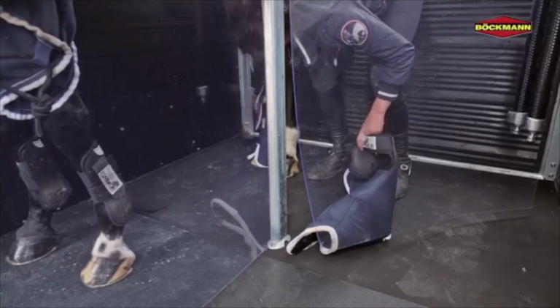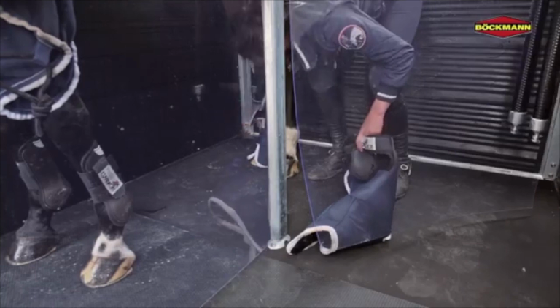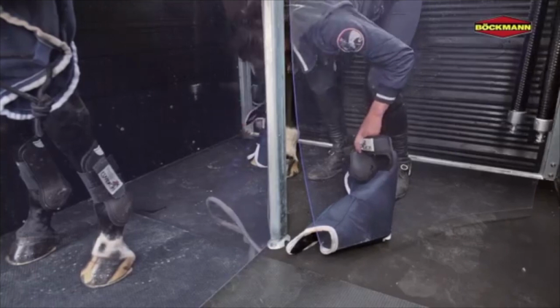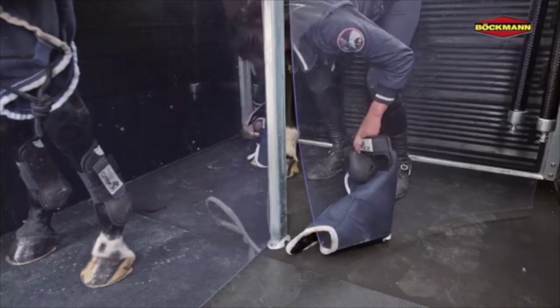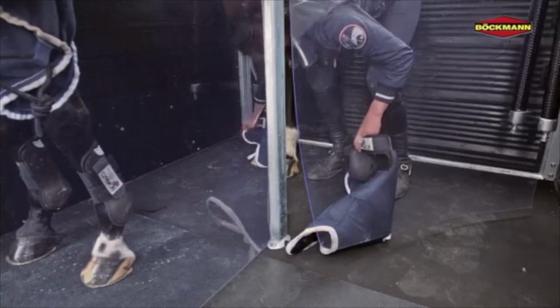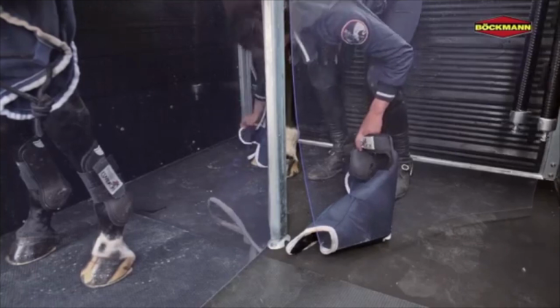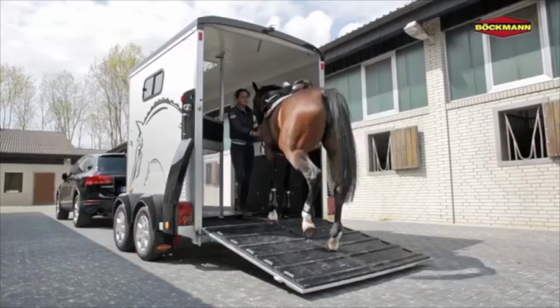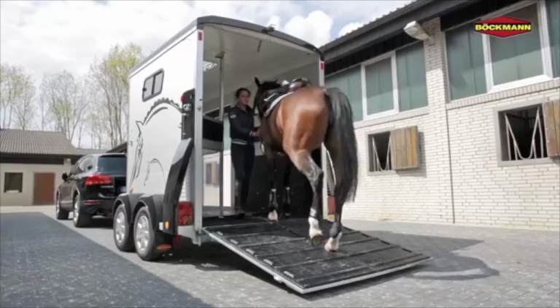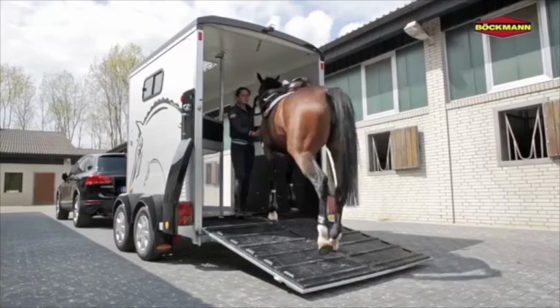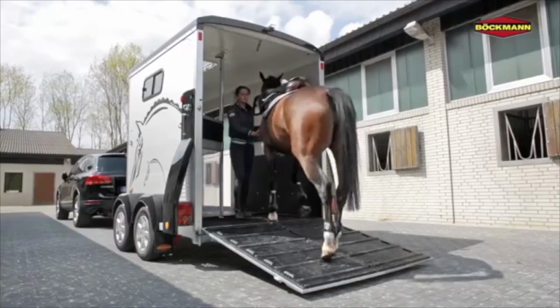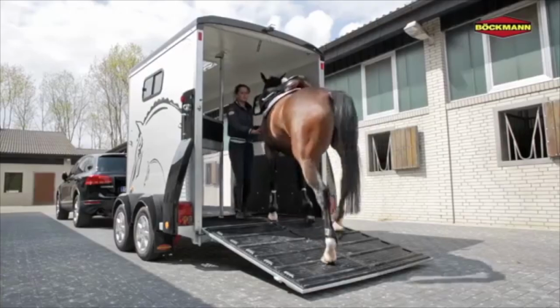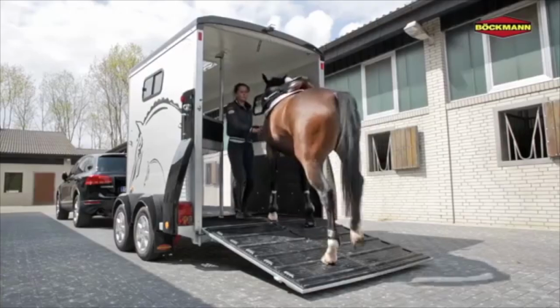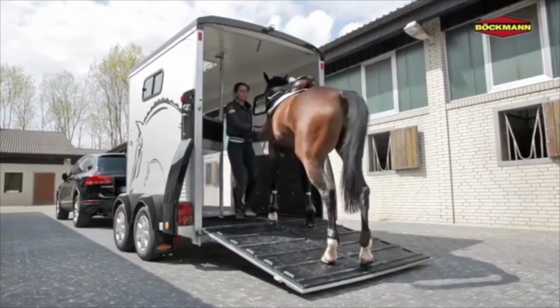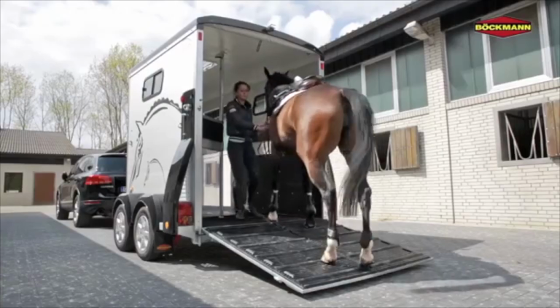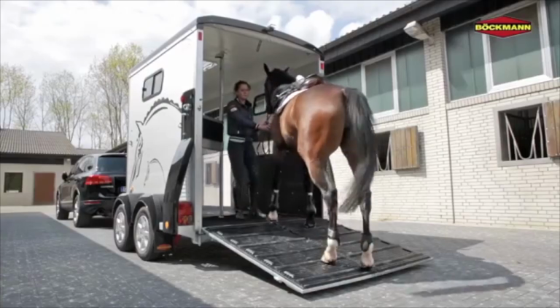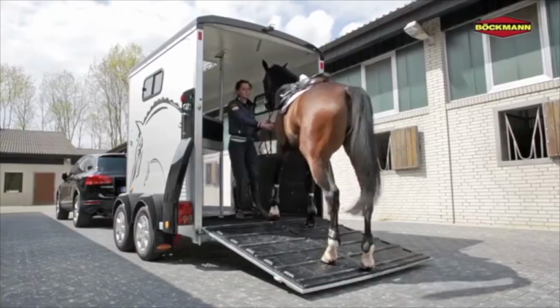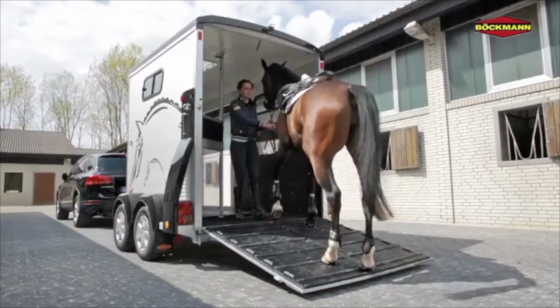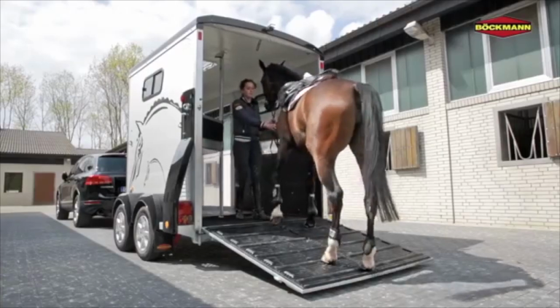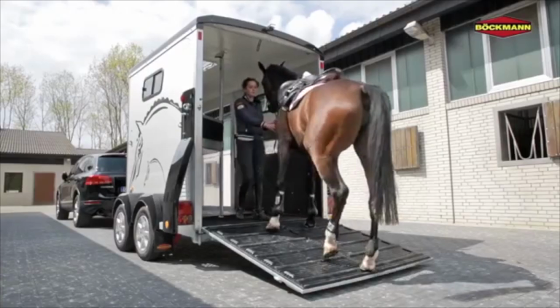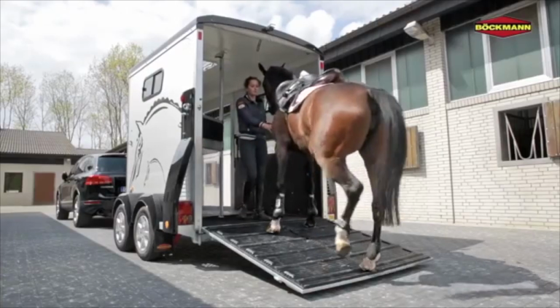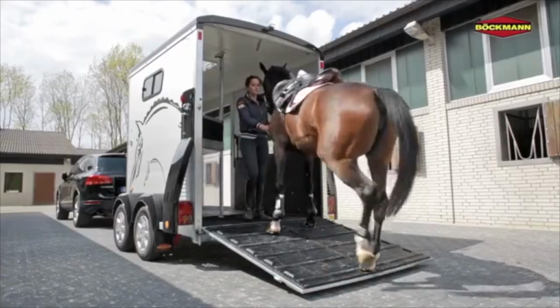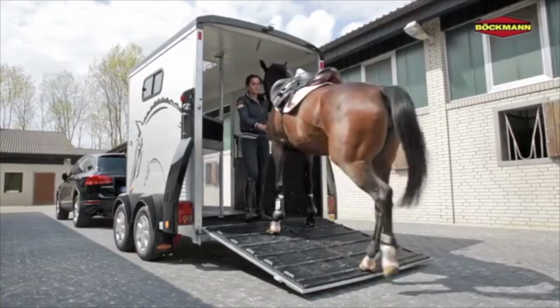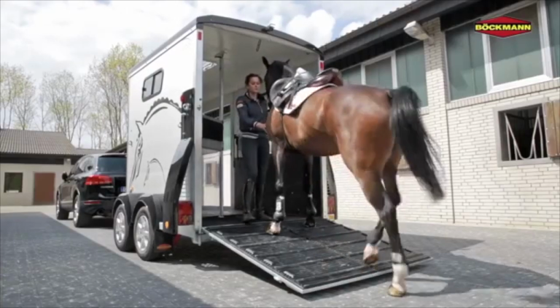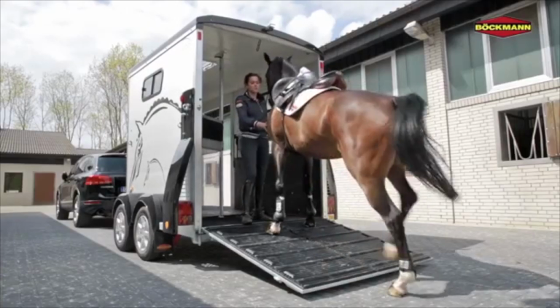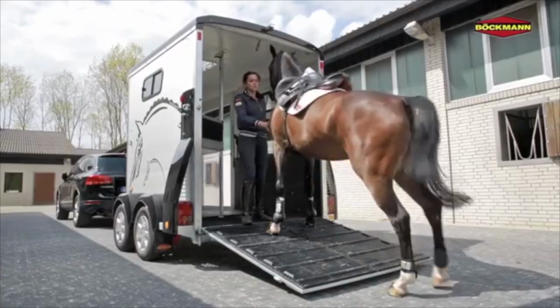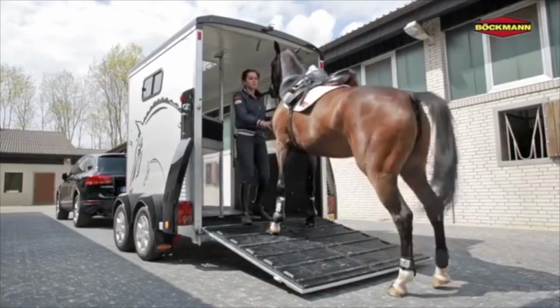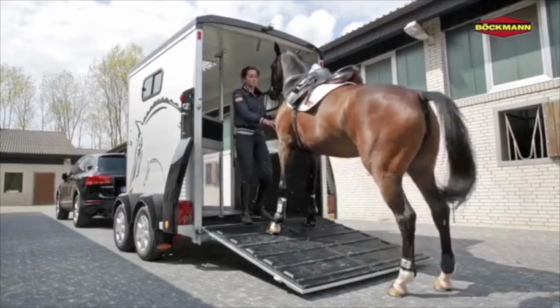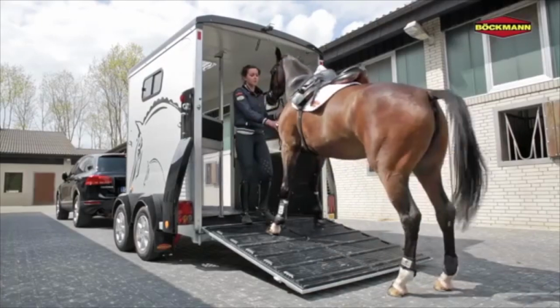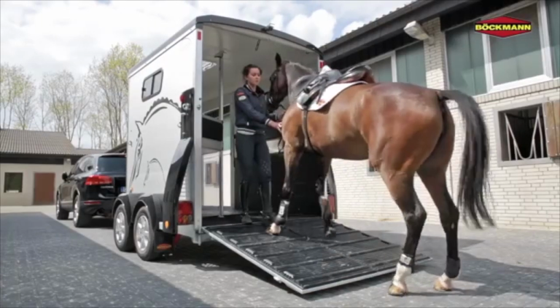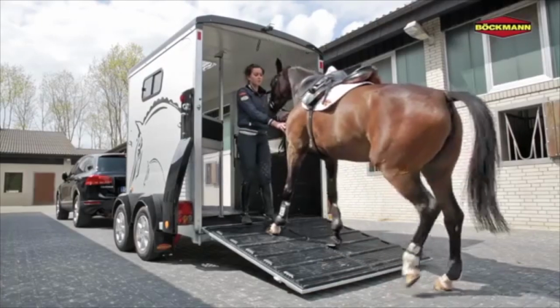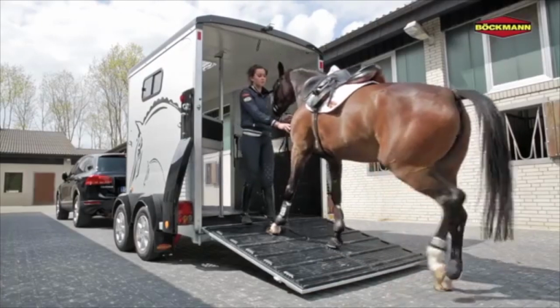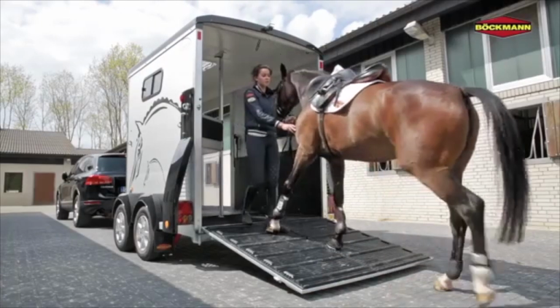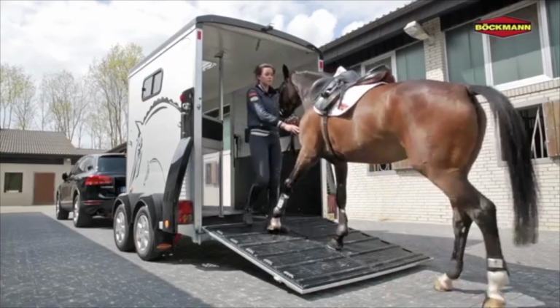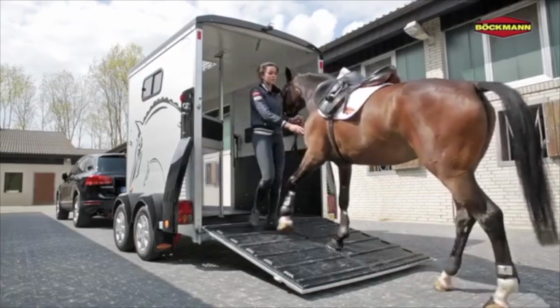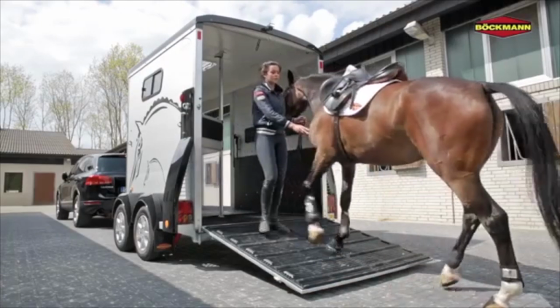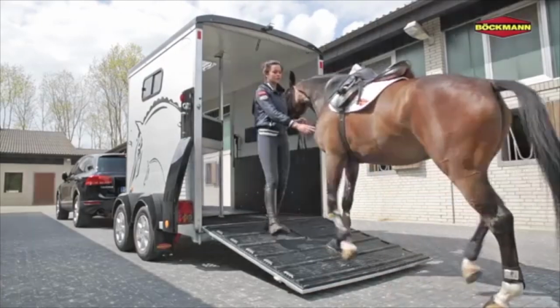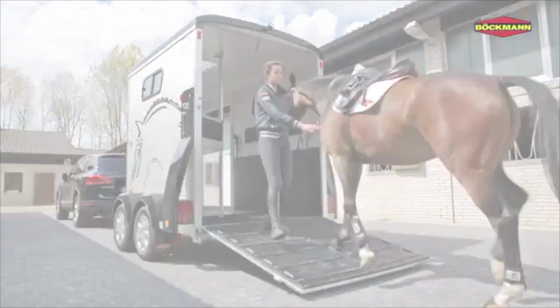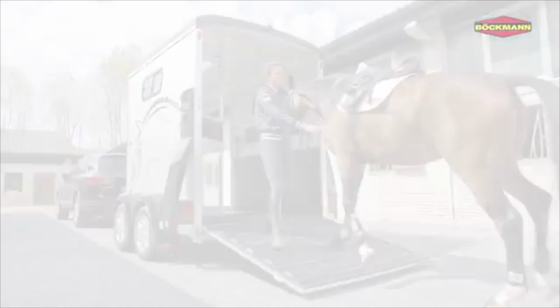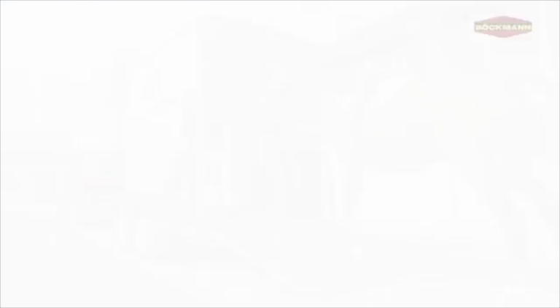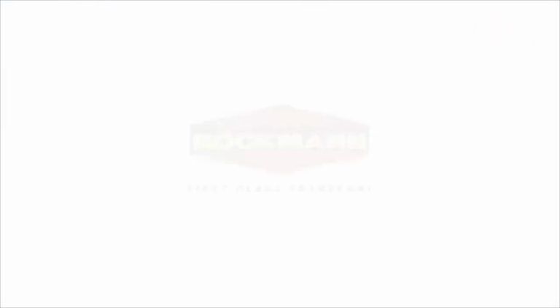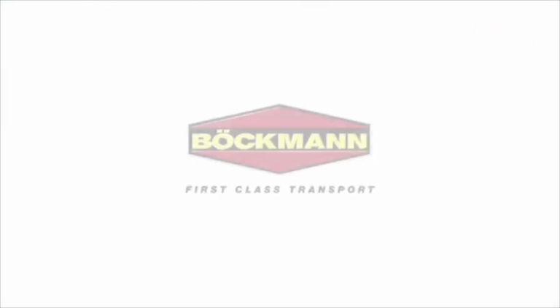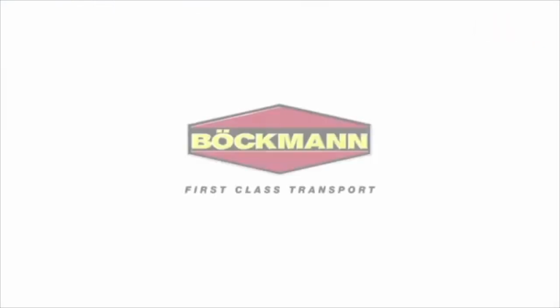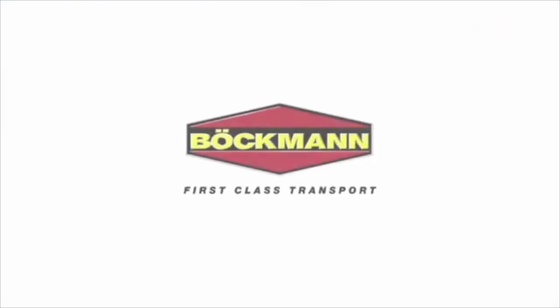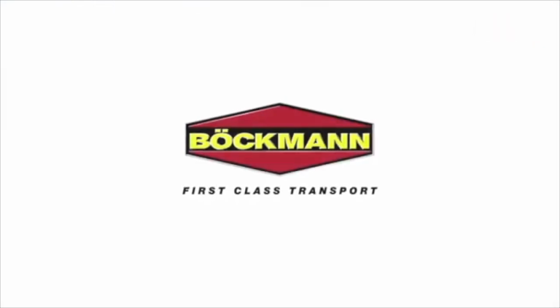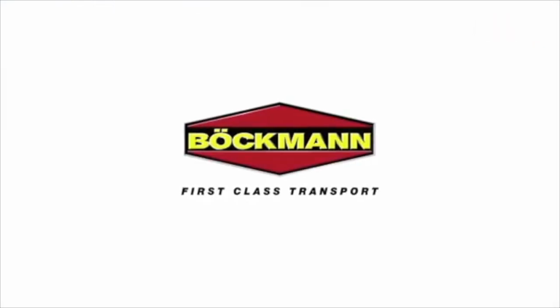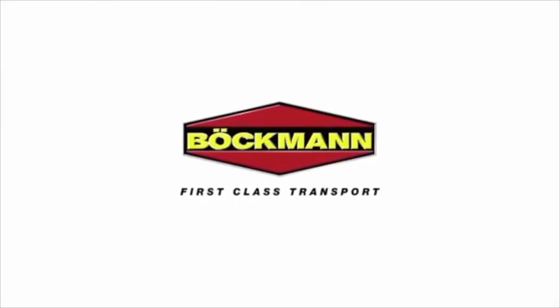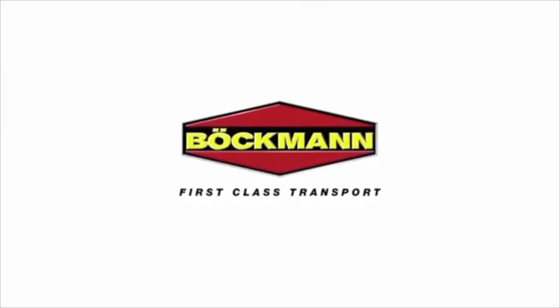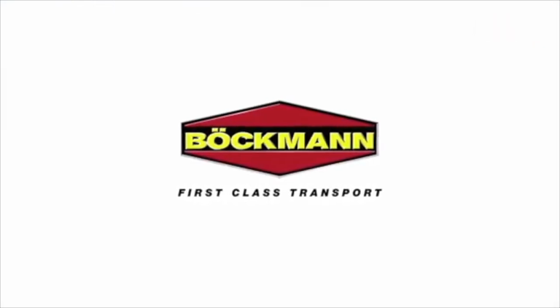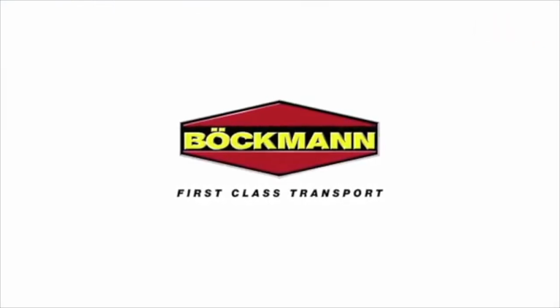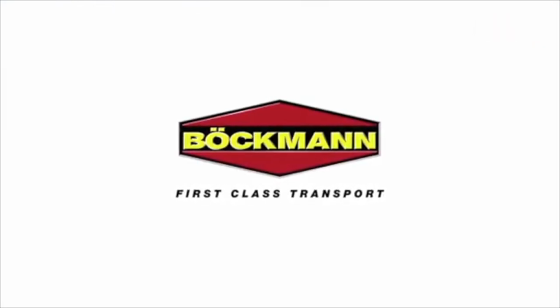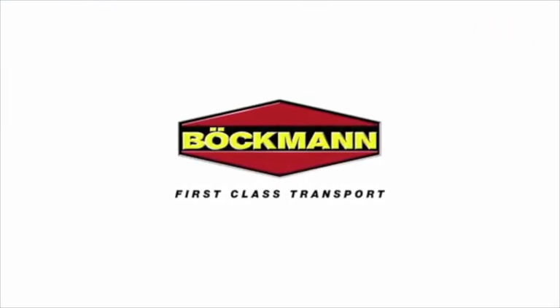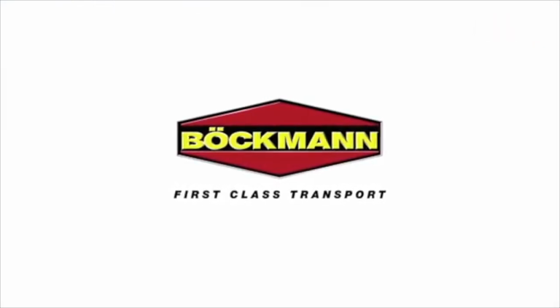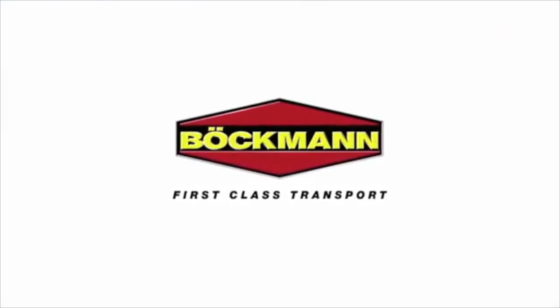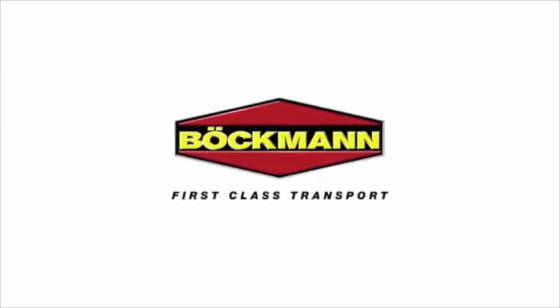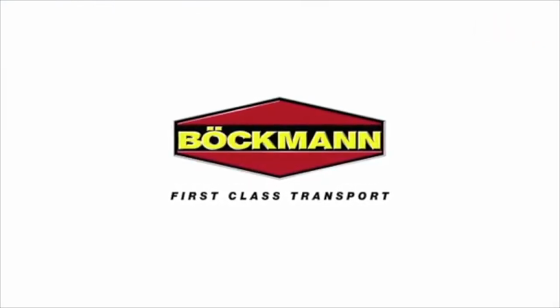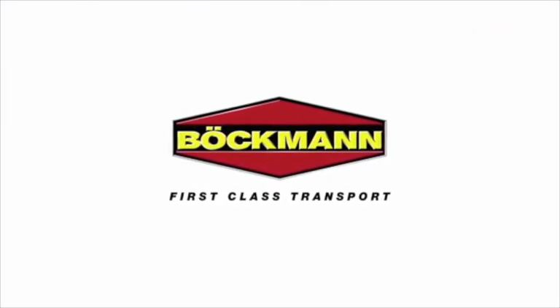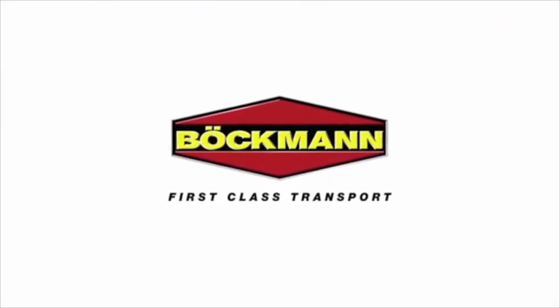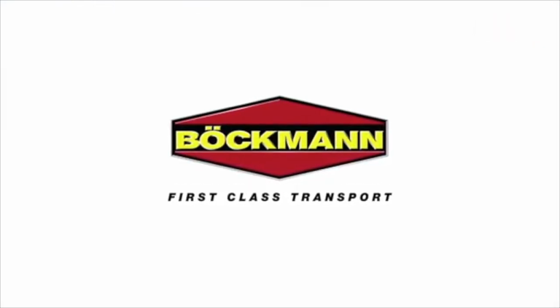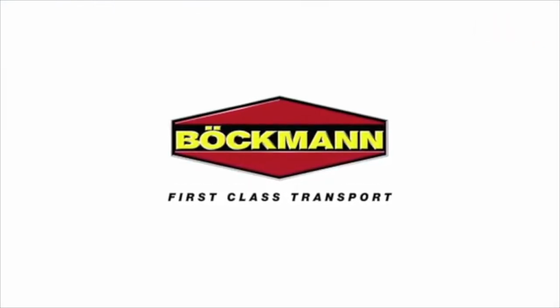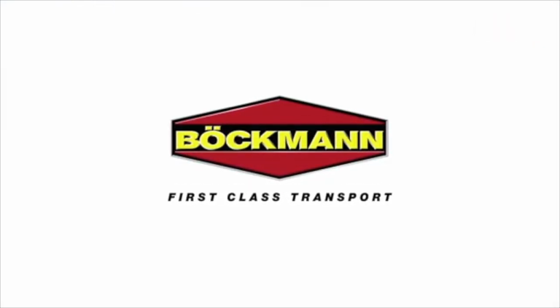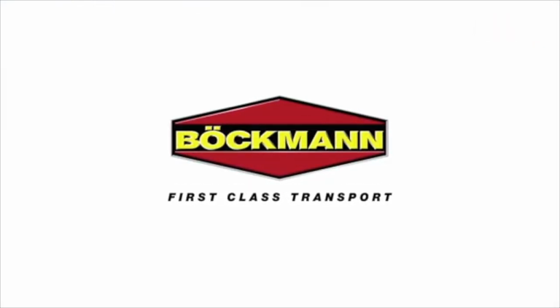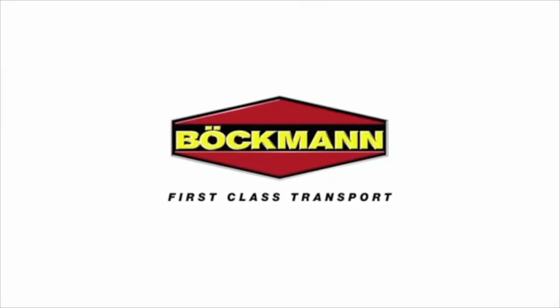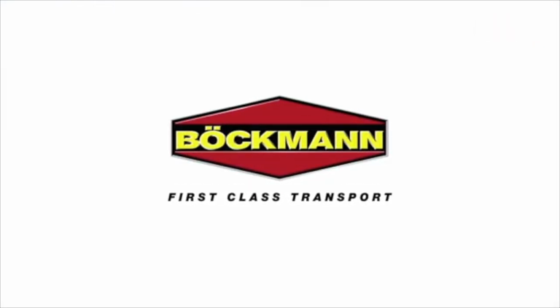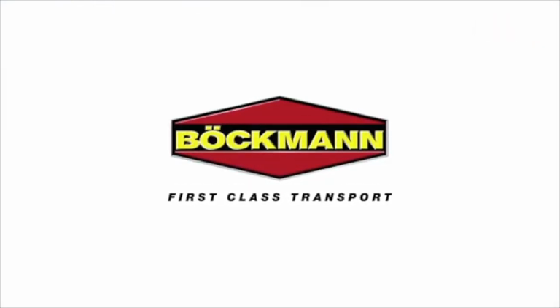It's an easy walk back down that gentle incline. Bachmann. Easy in, easy out.